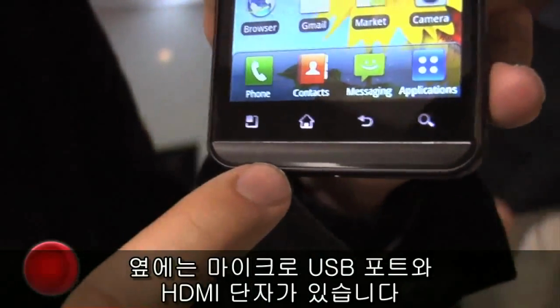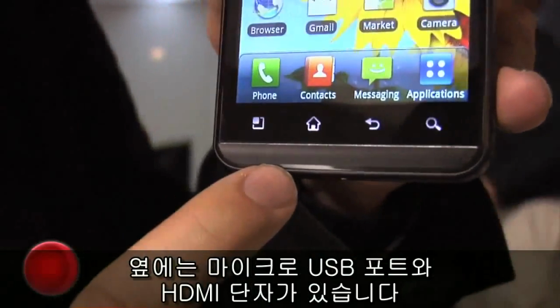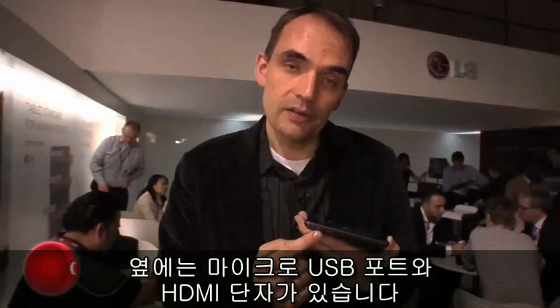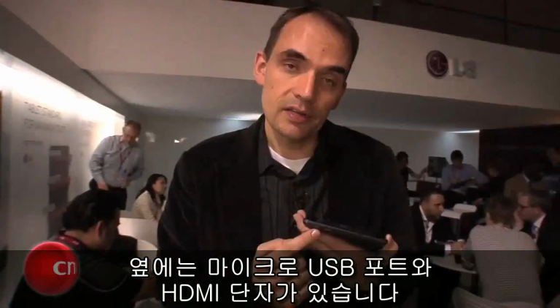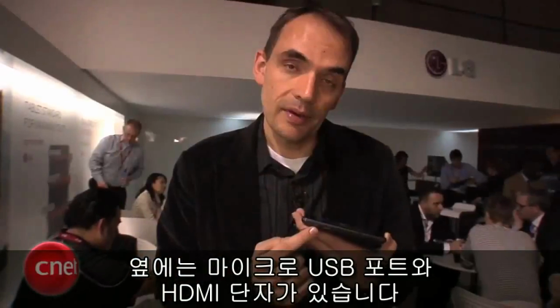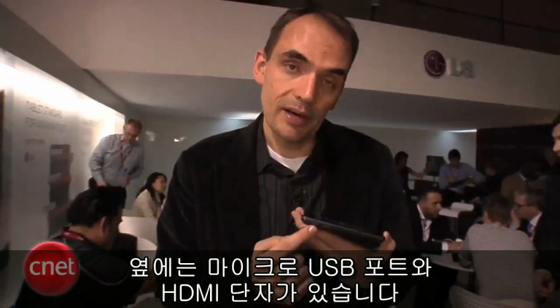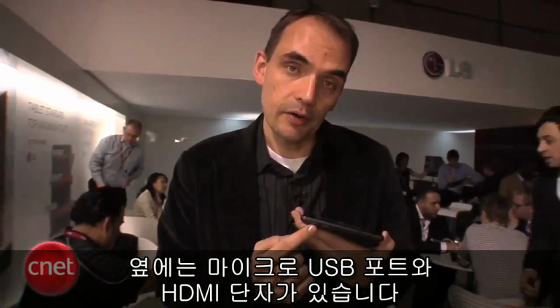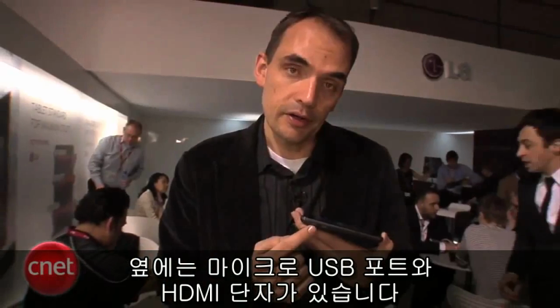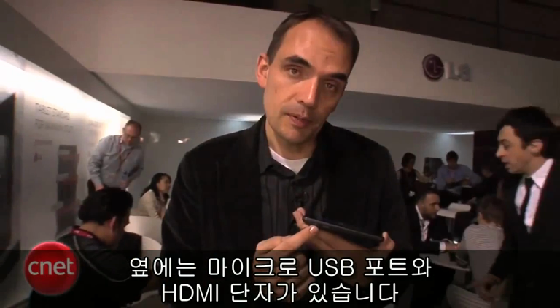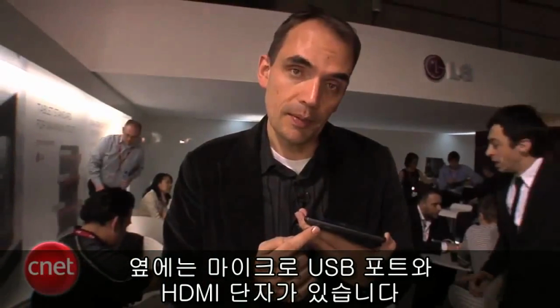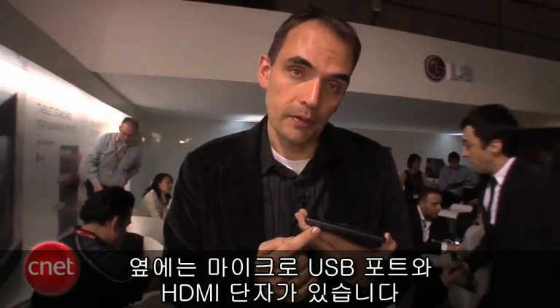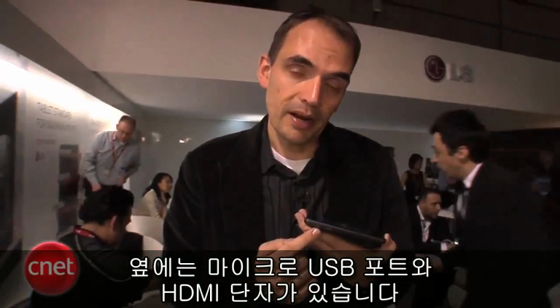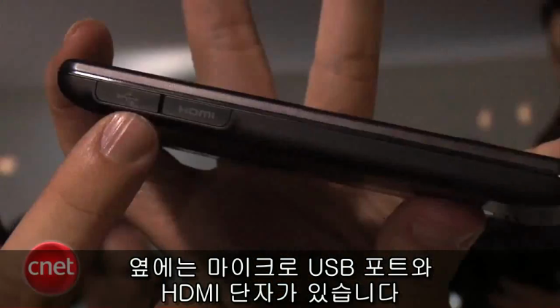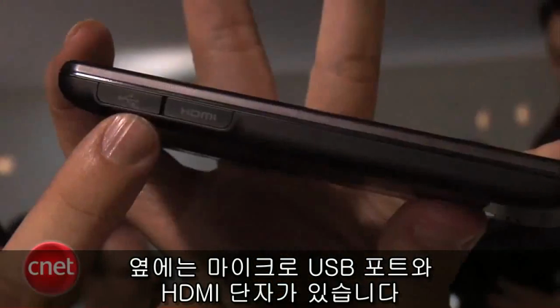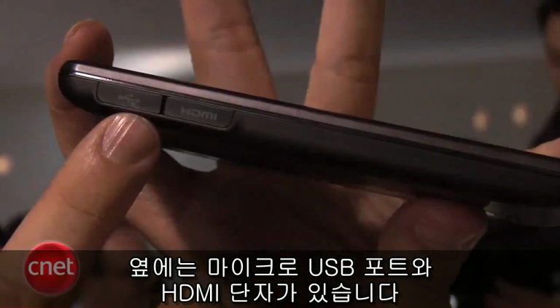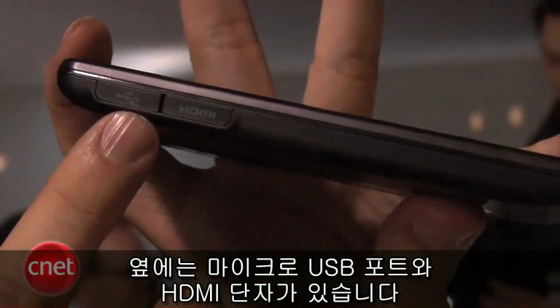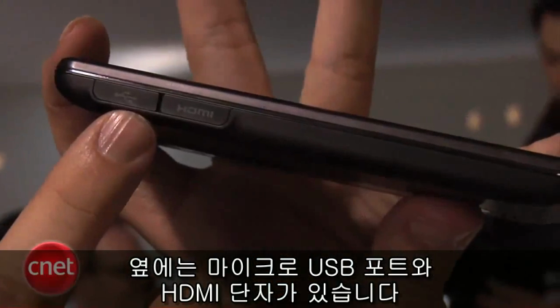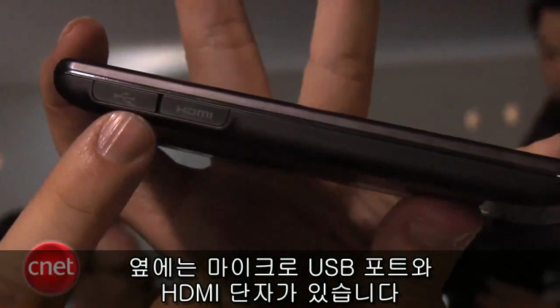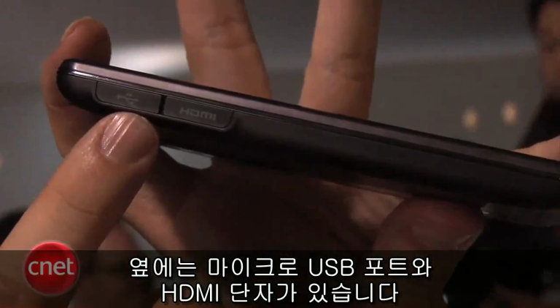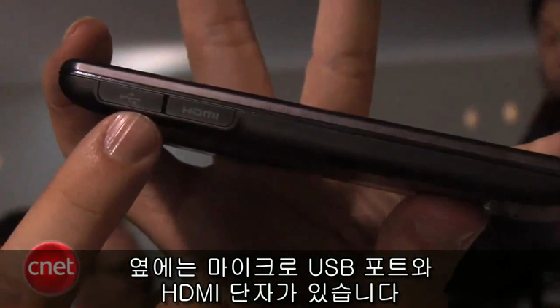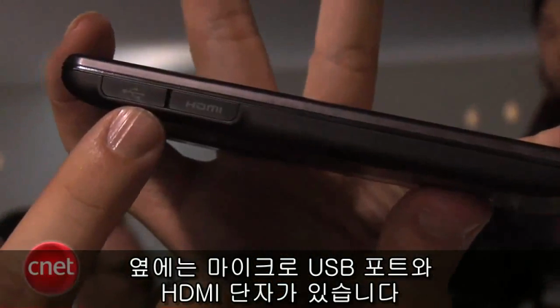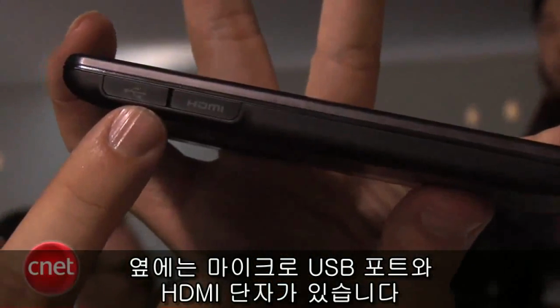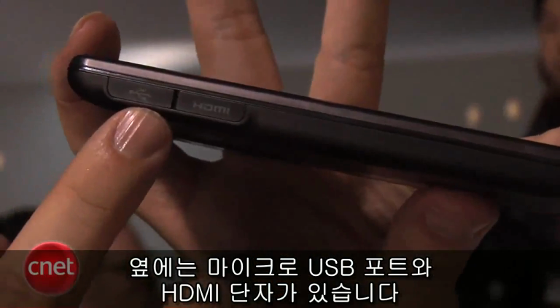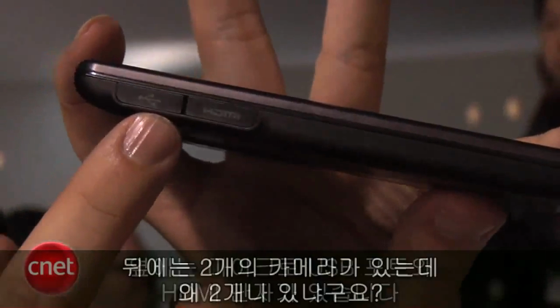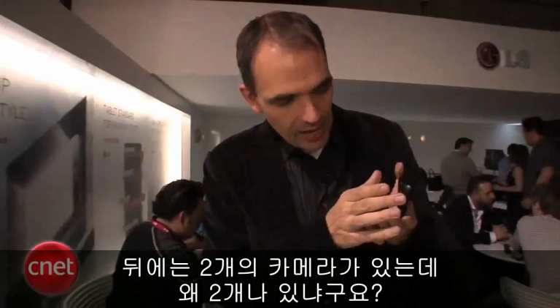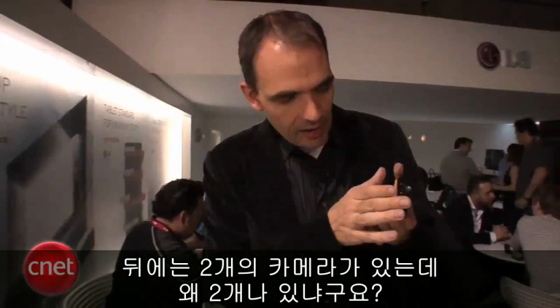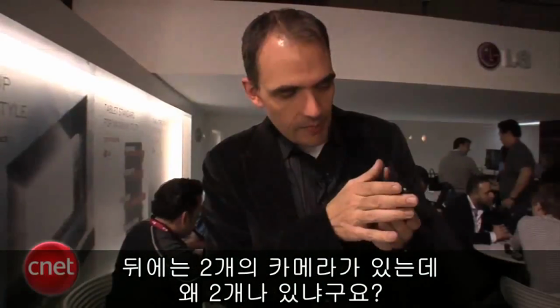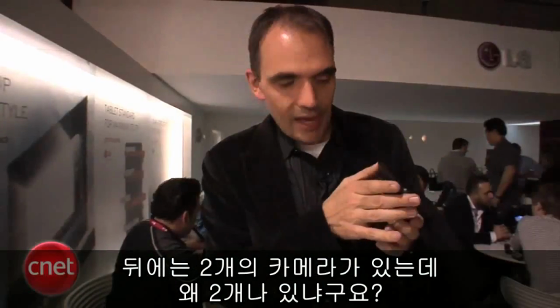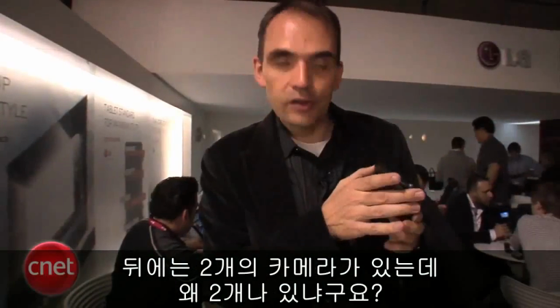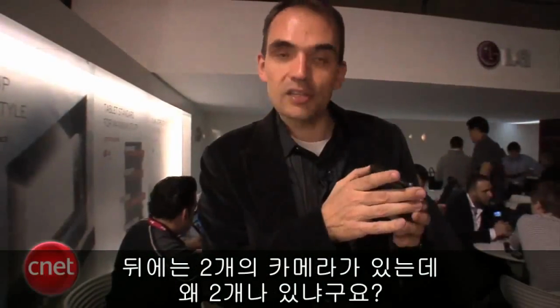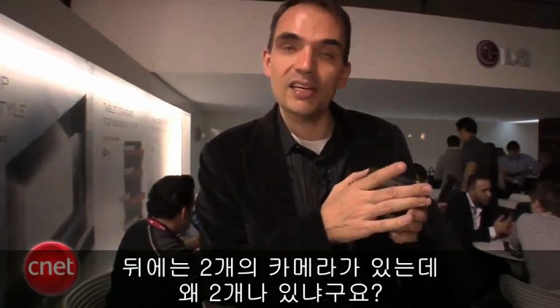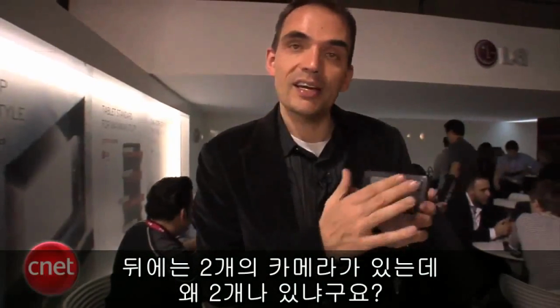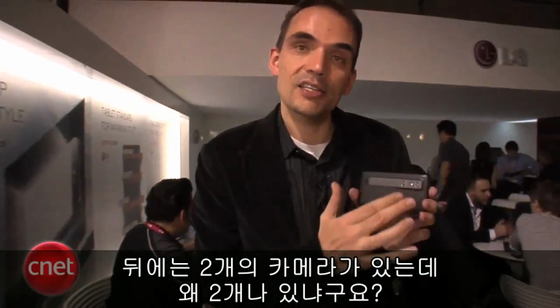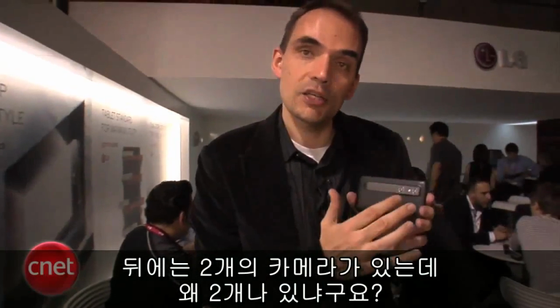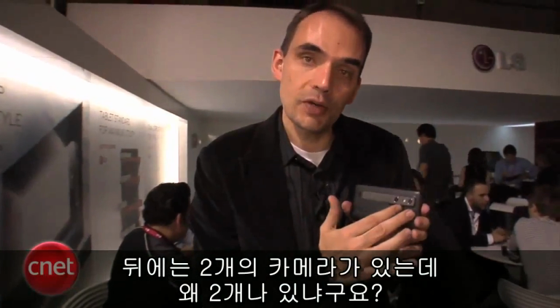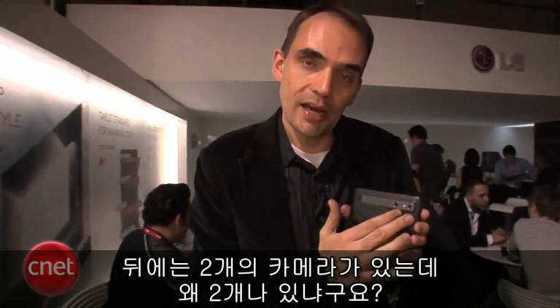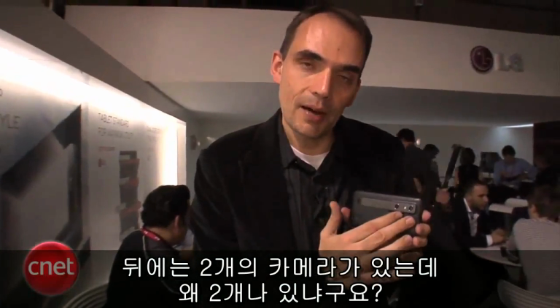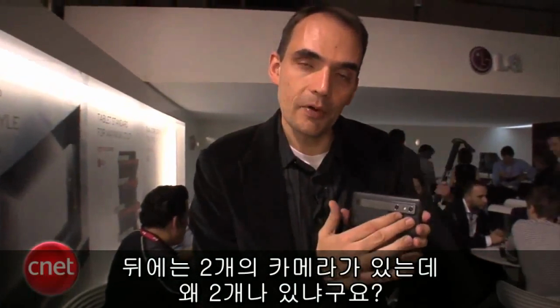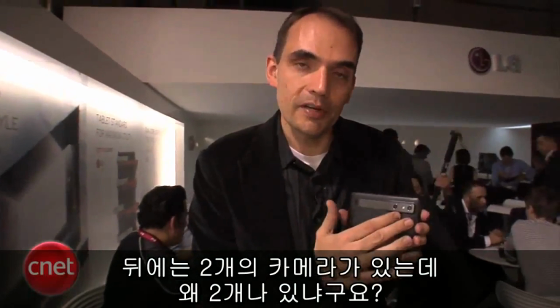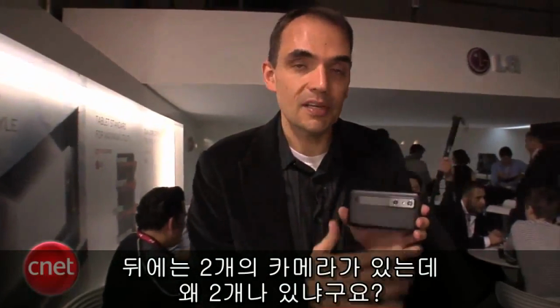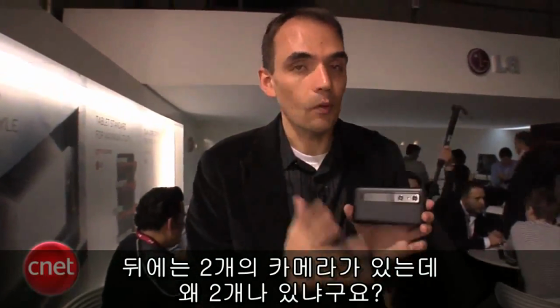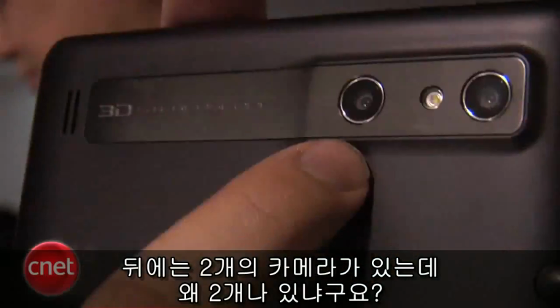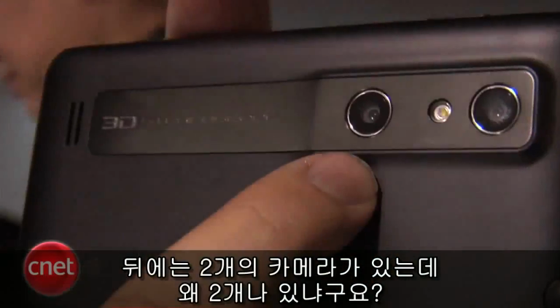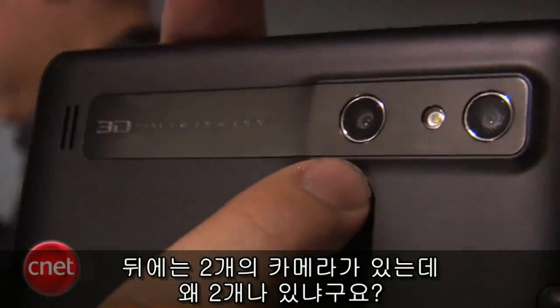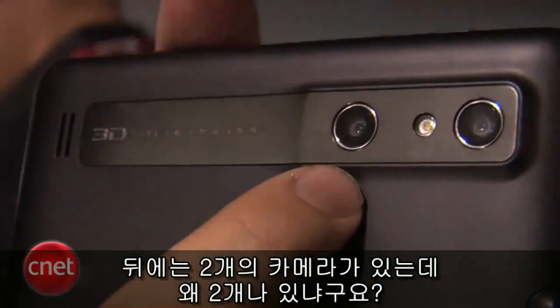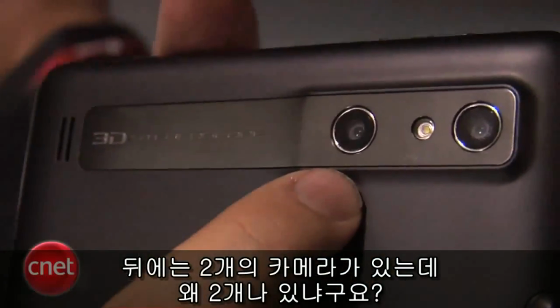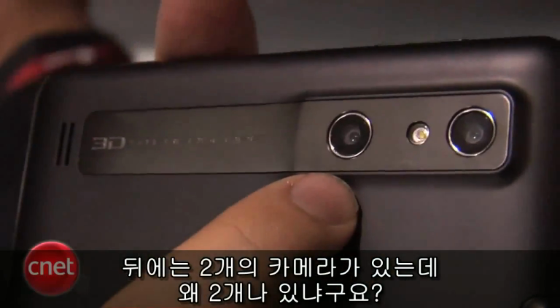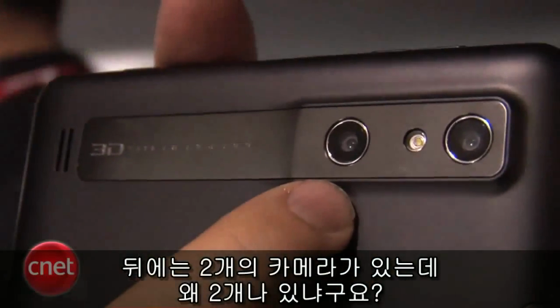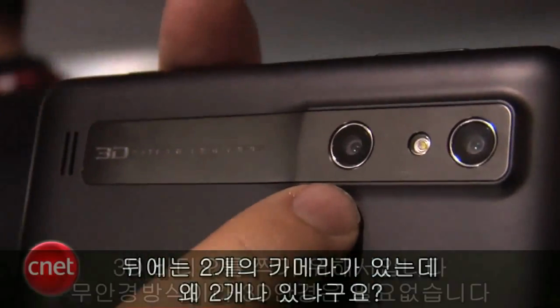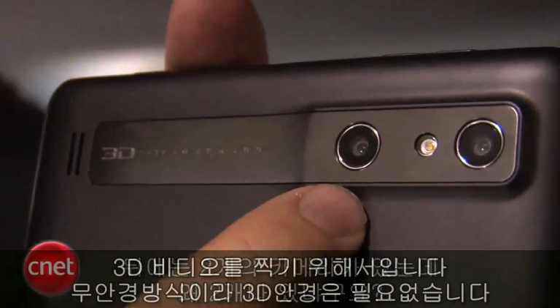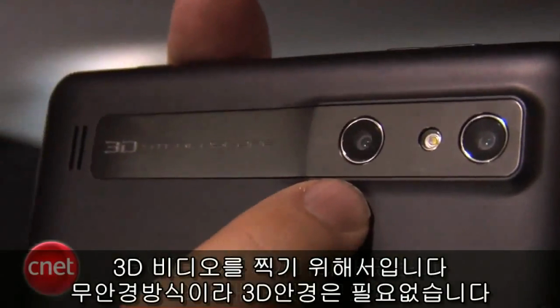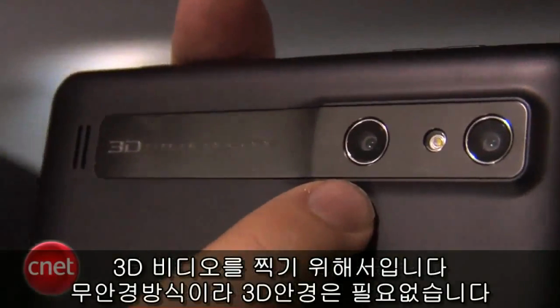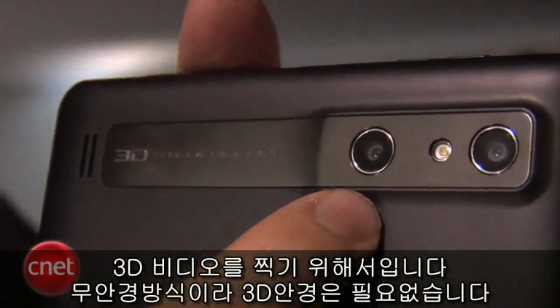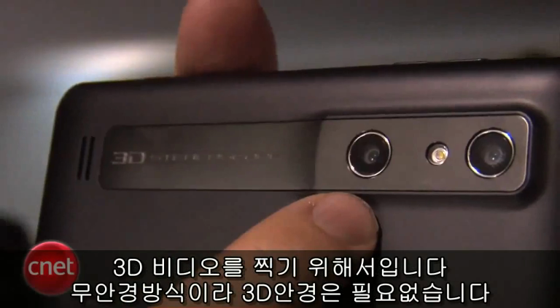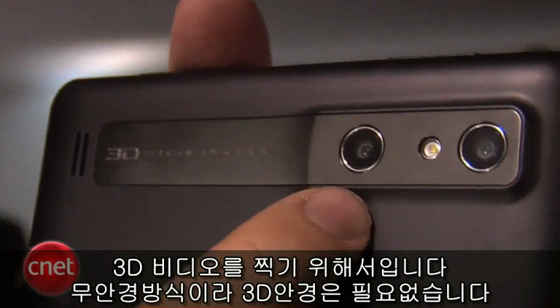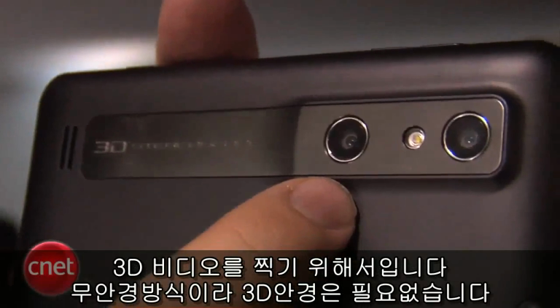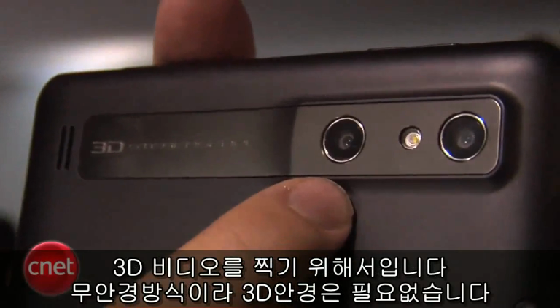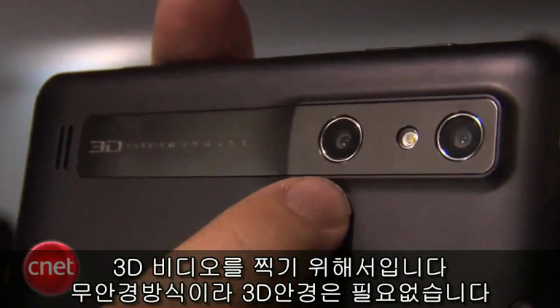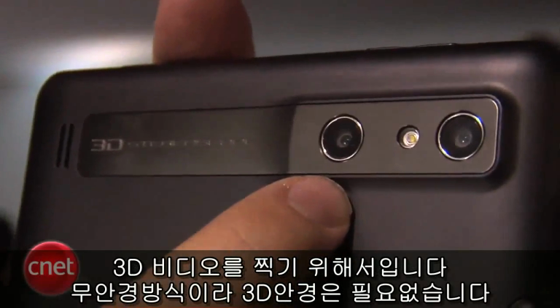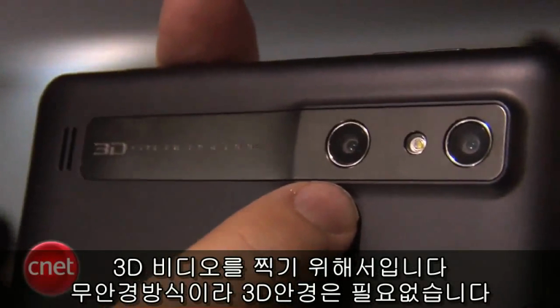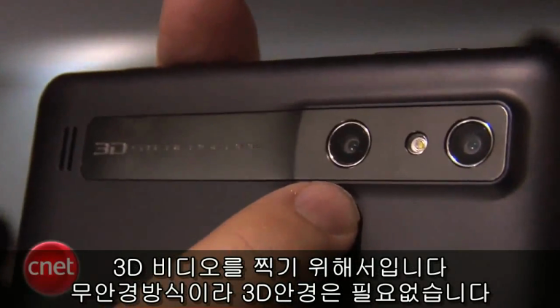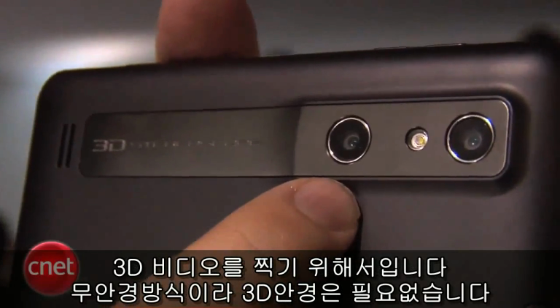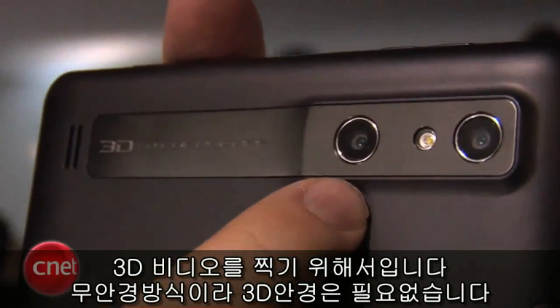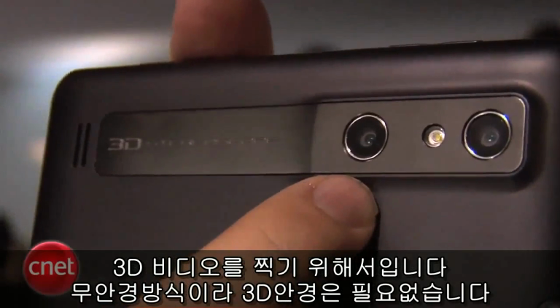And inside, there's a micro USB port and the HDMI port. And on the back, you'll see it has two cameras. Now, why two cameras? That's for shooting 3D video.